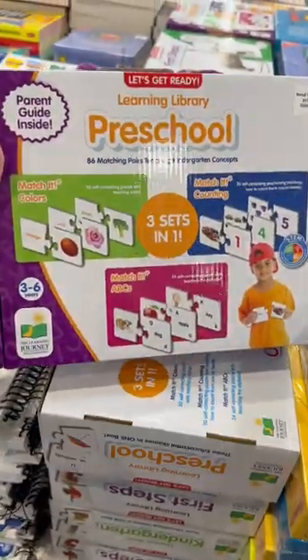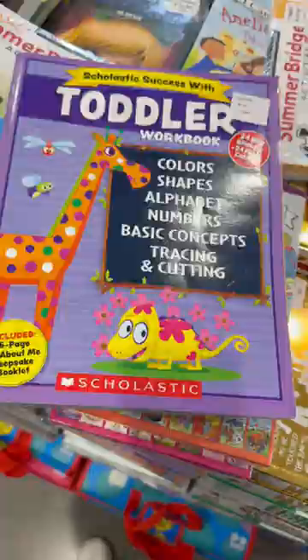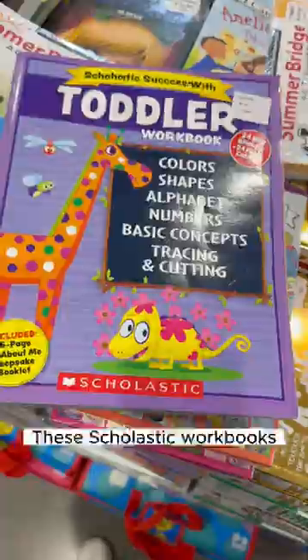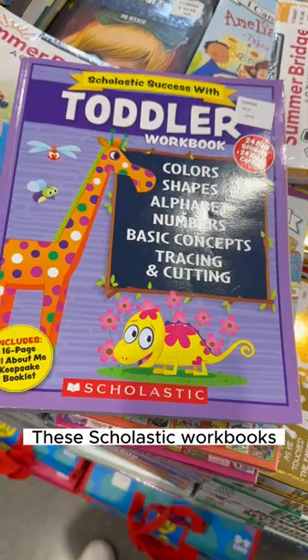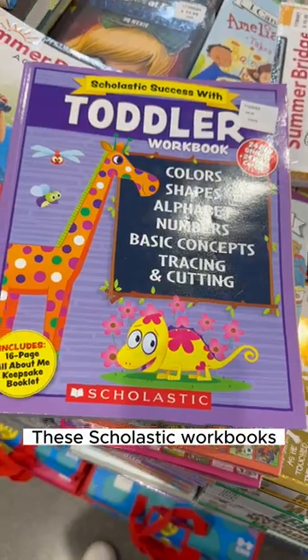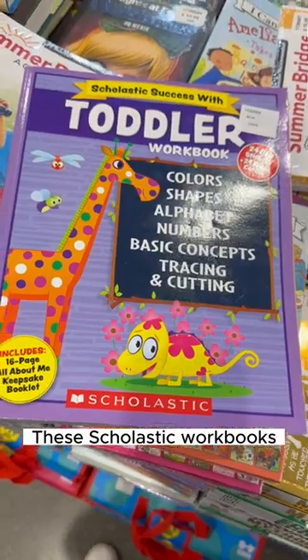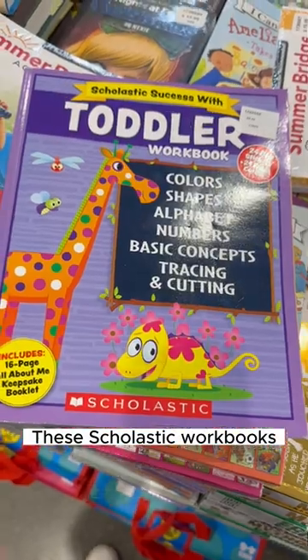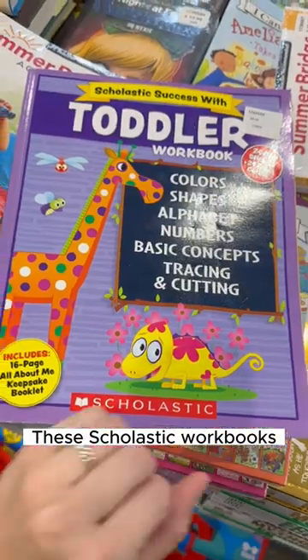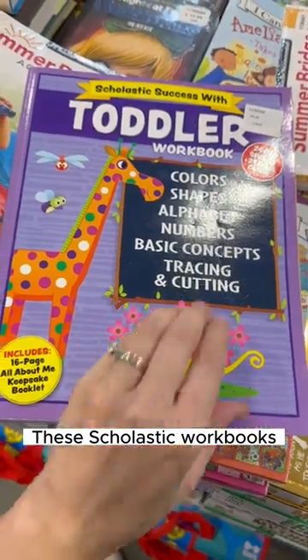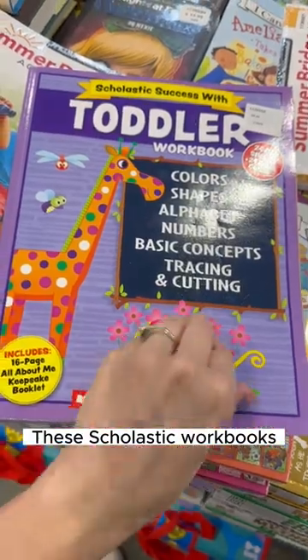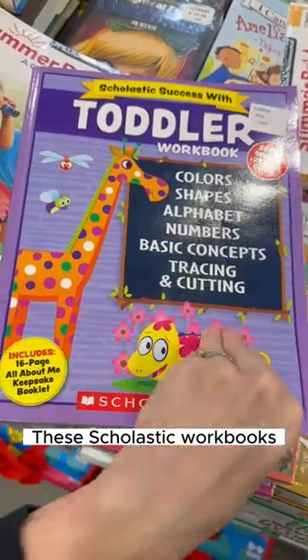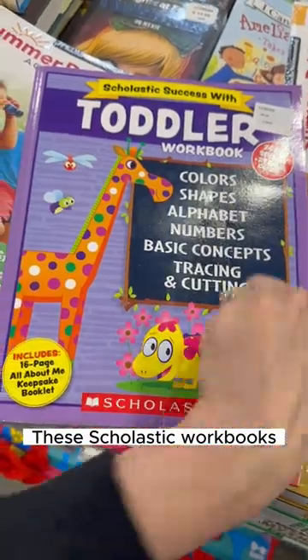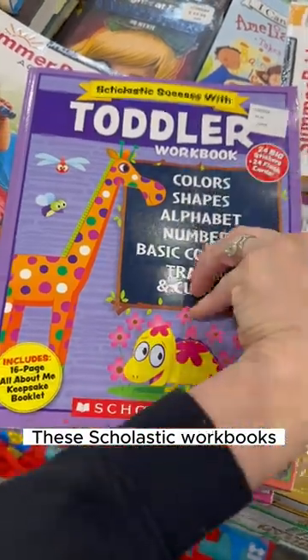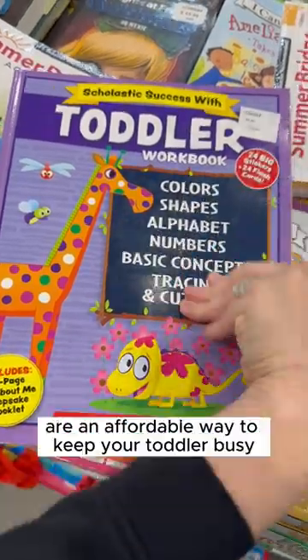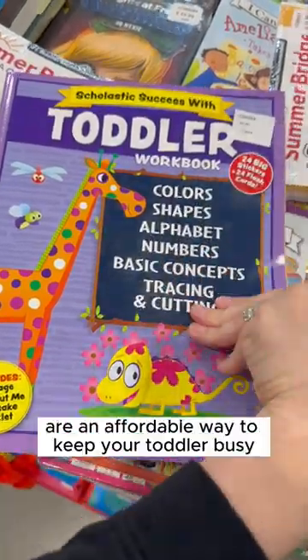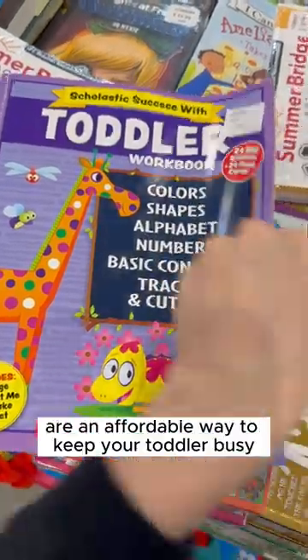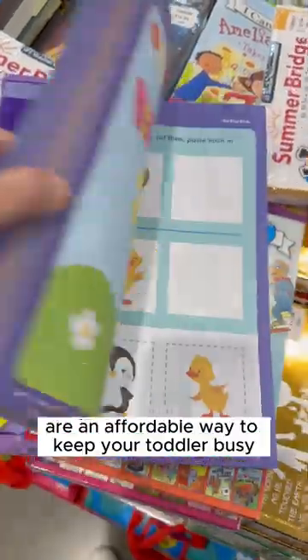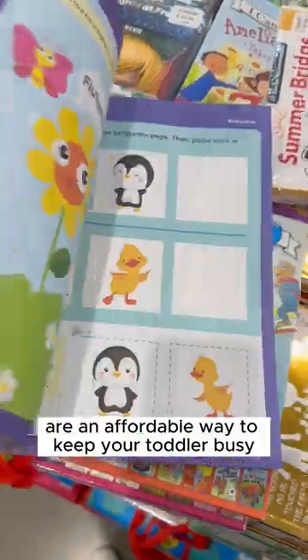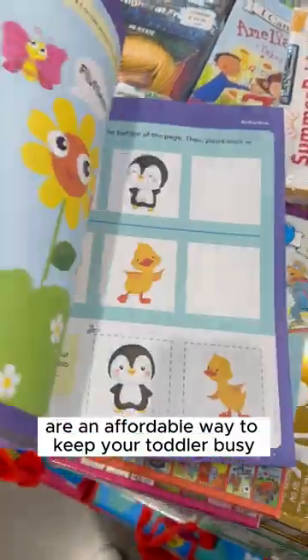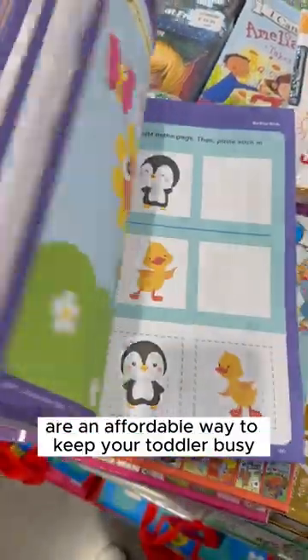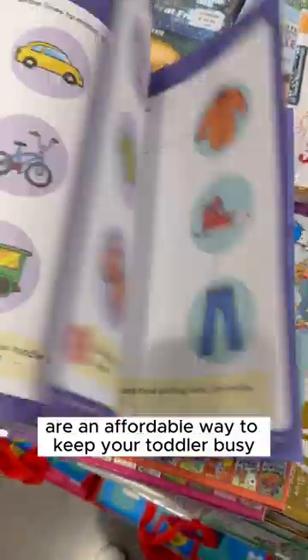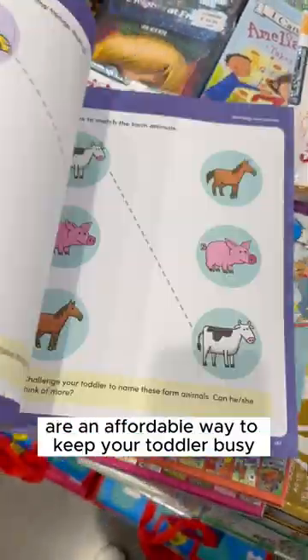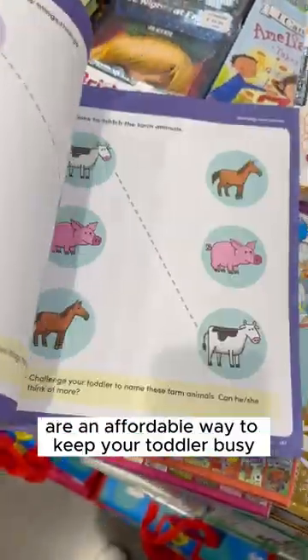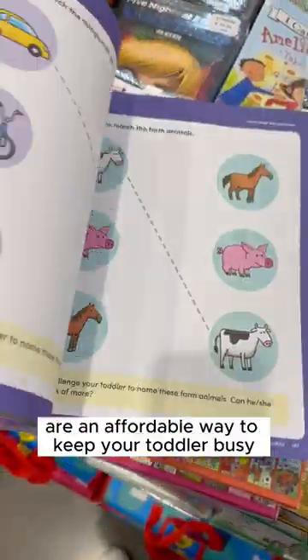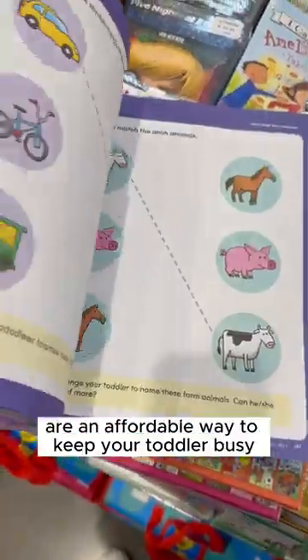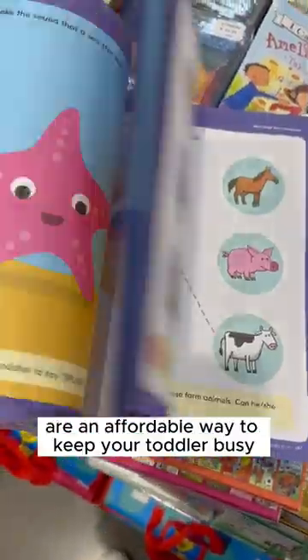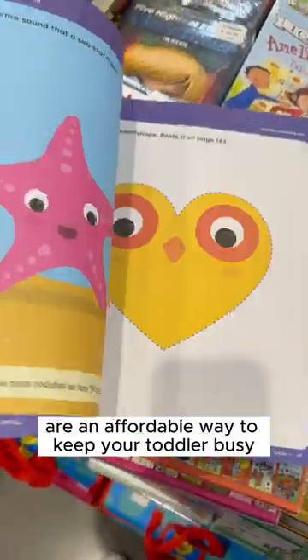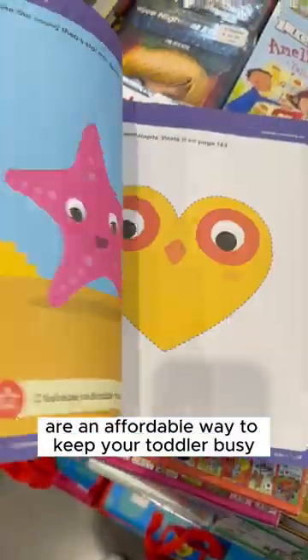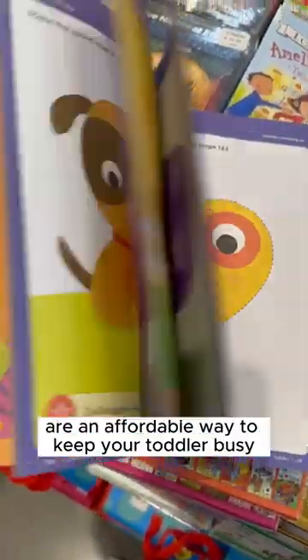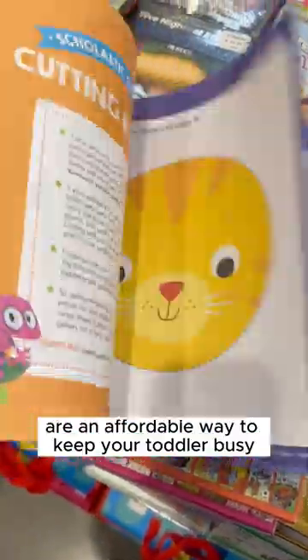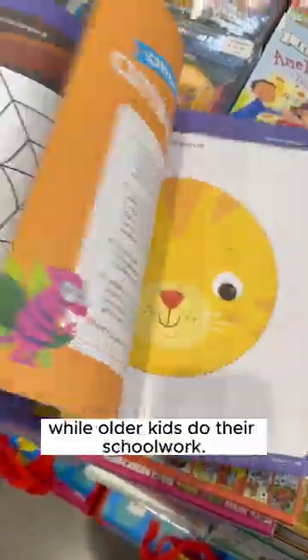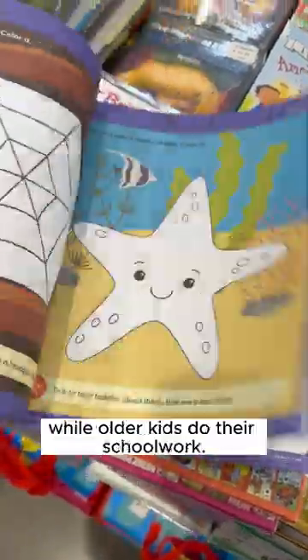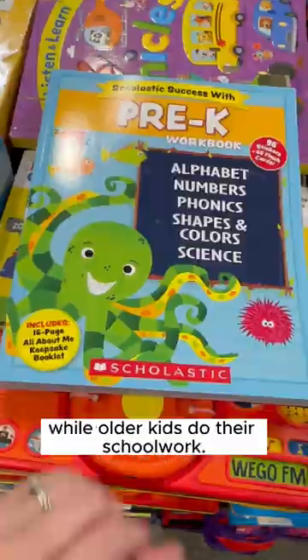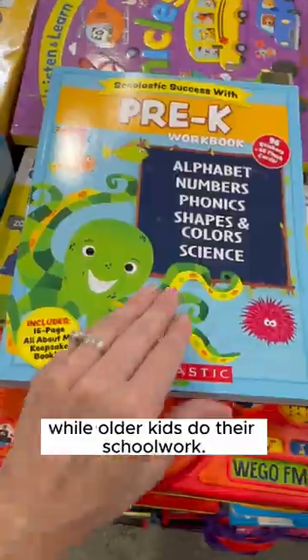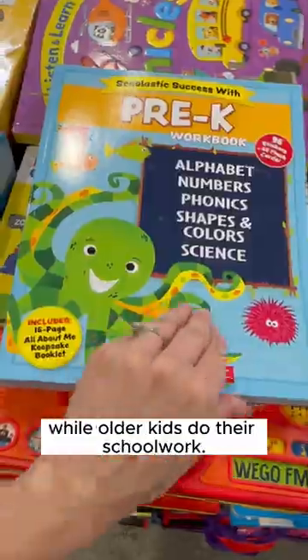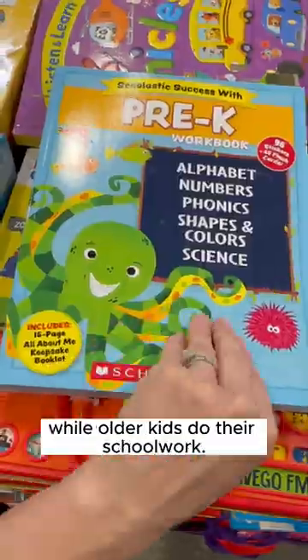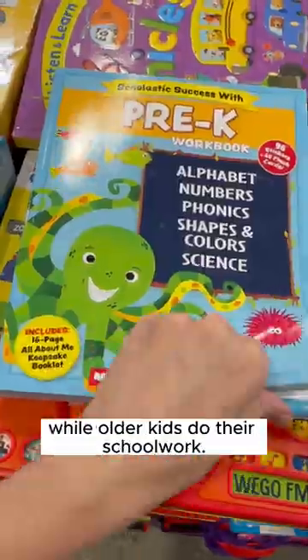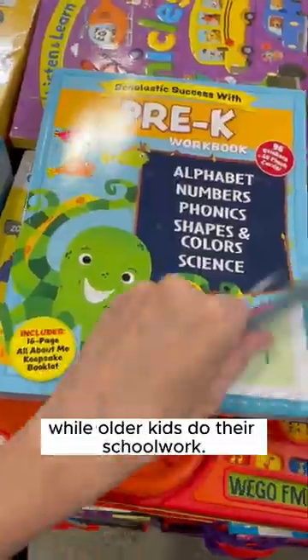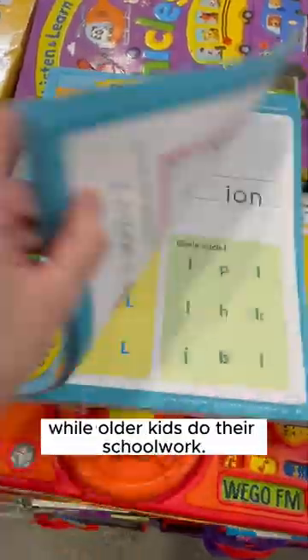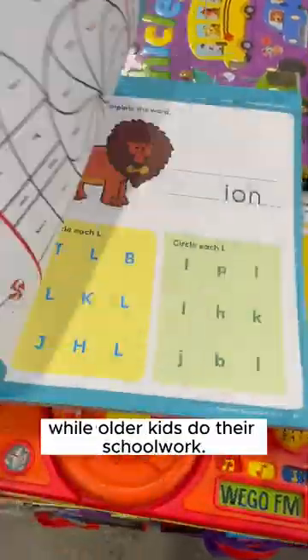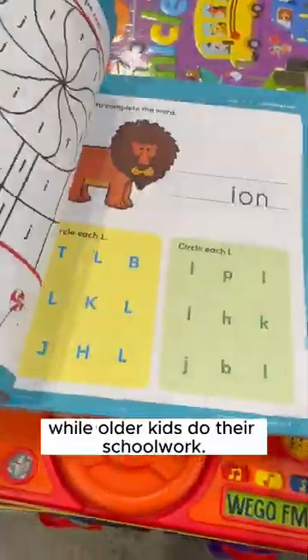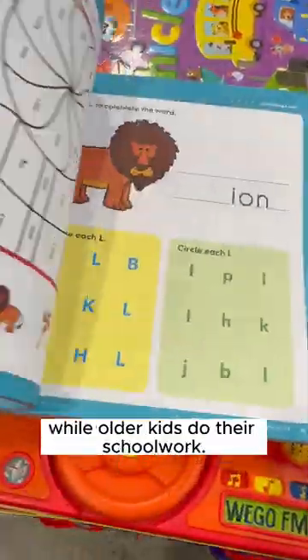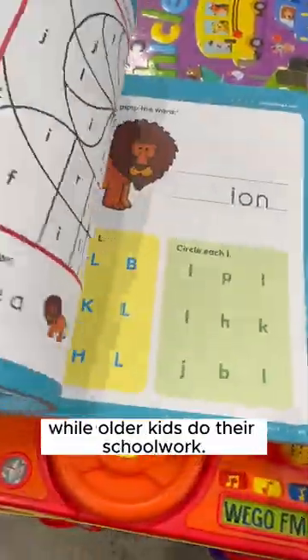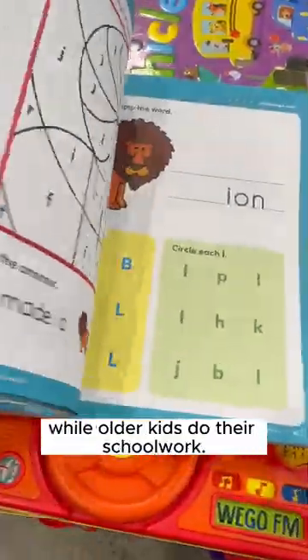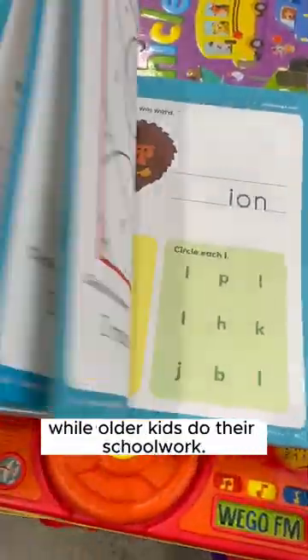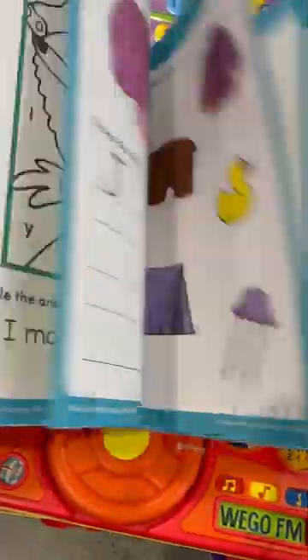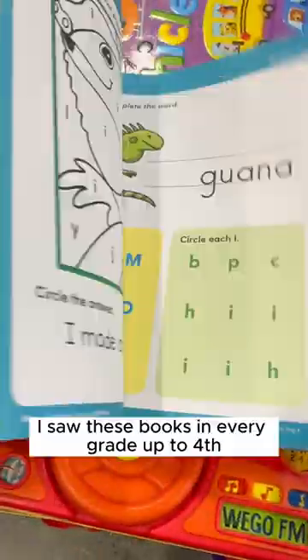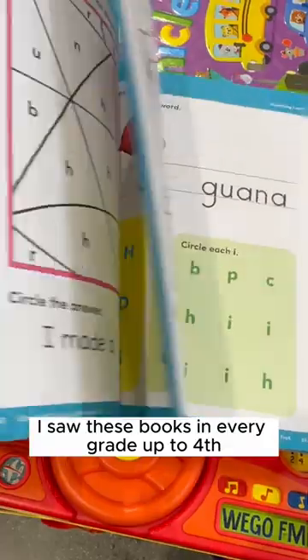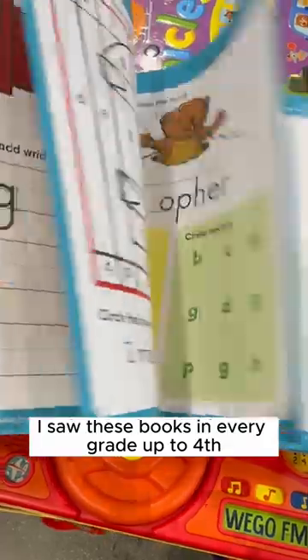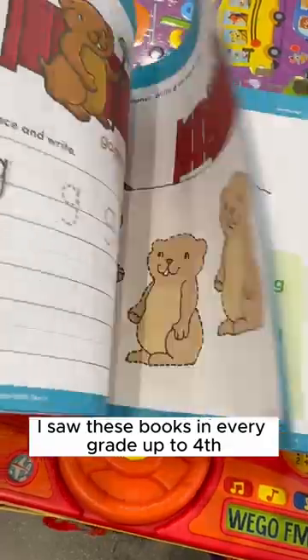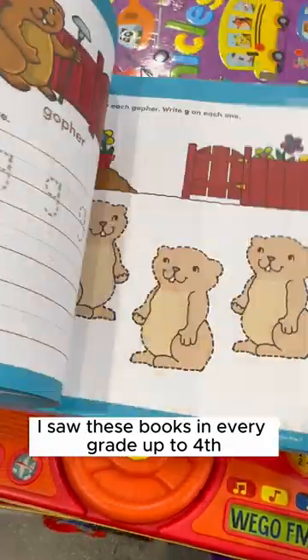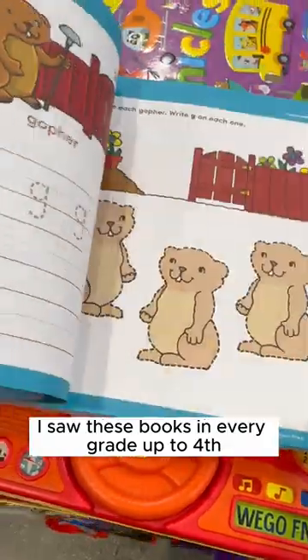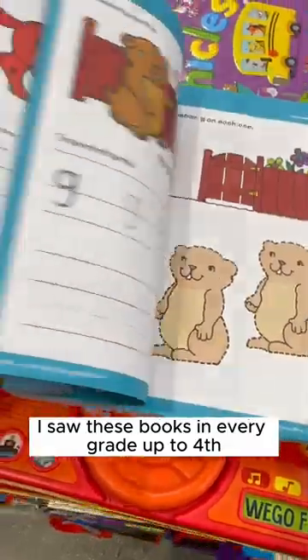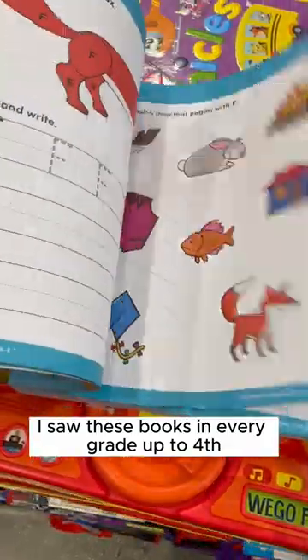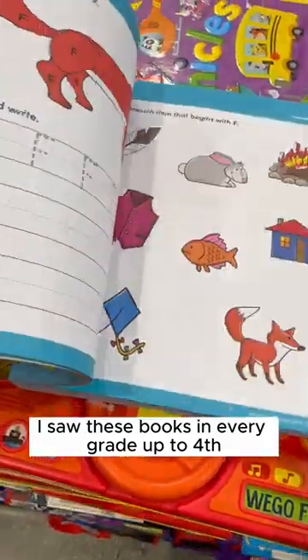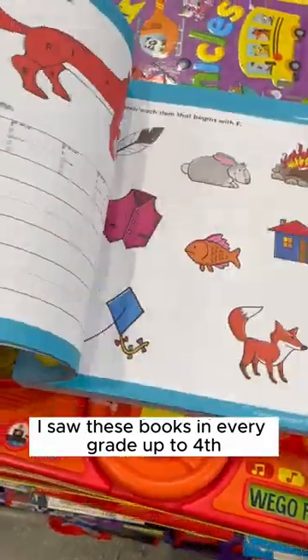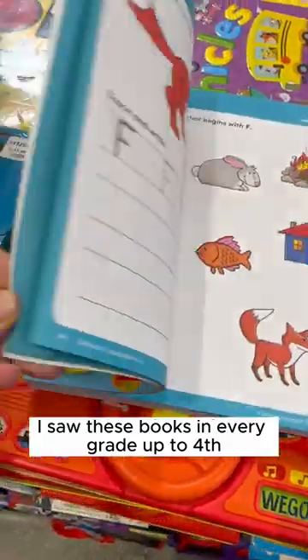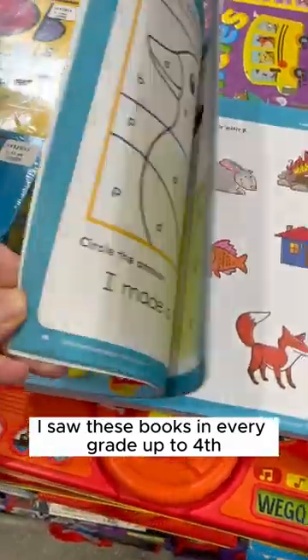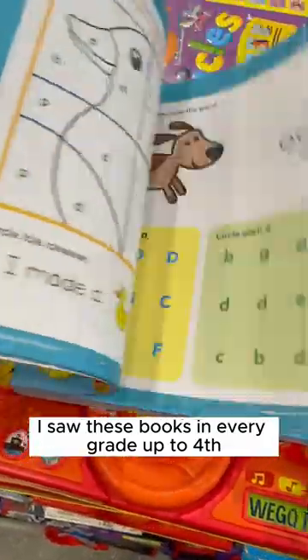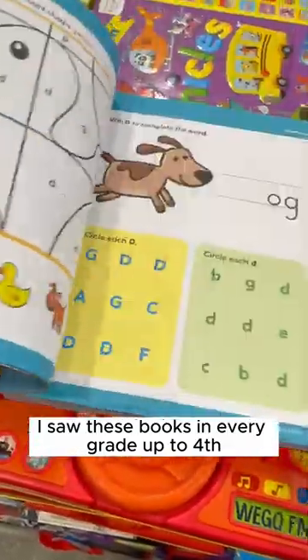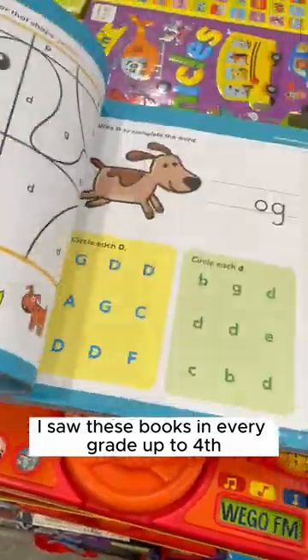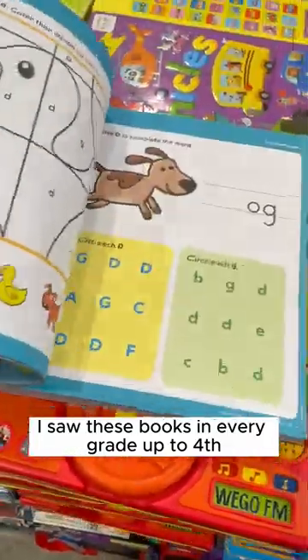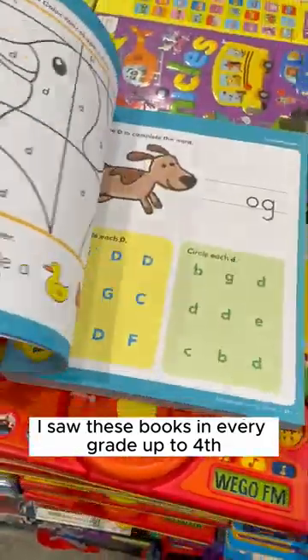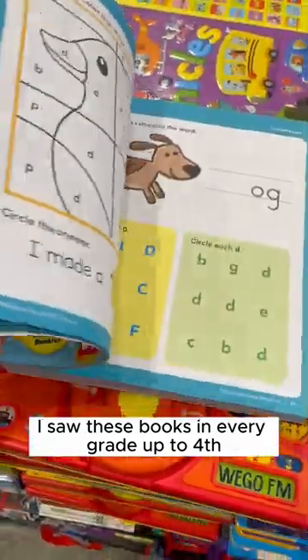These Scholastic workbooks are an affordable way to keep your toddler busy while older kids do their schoolwork. I saw these books in every grade up to fourth.